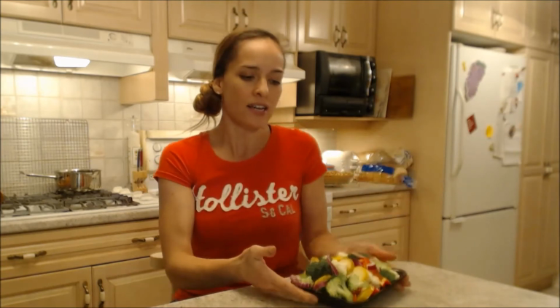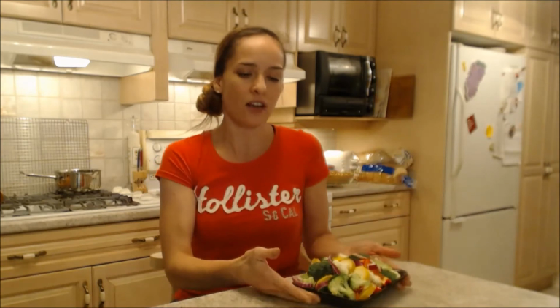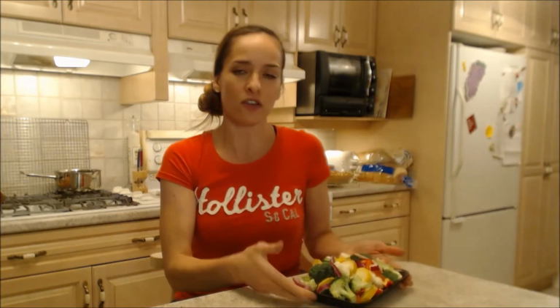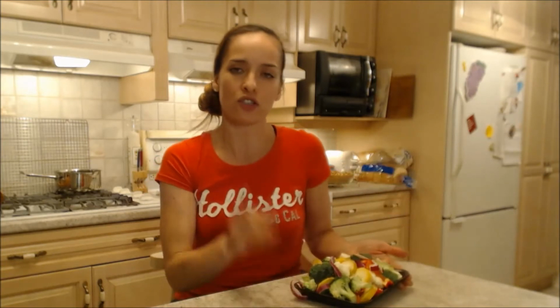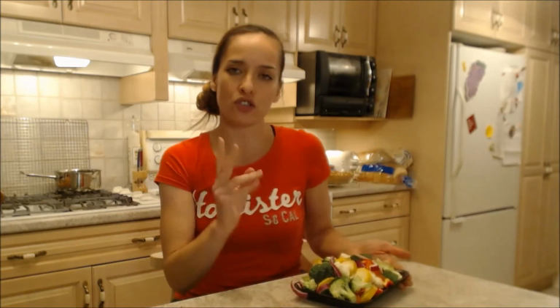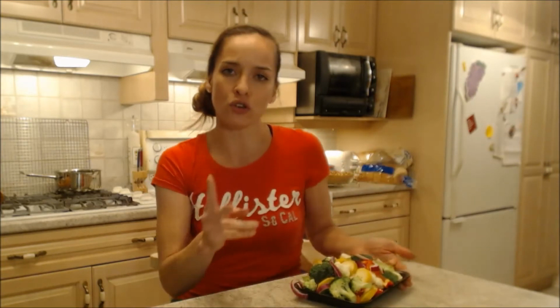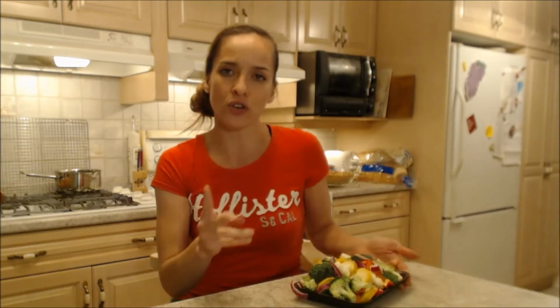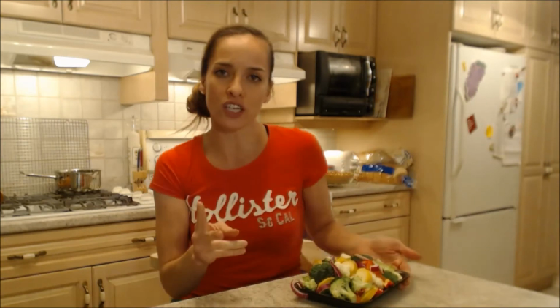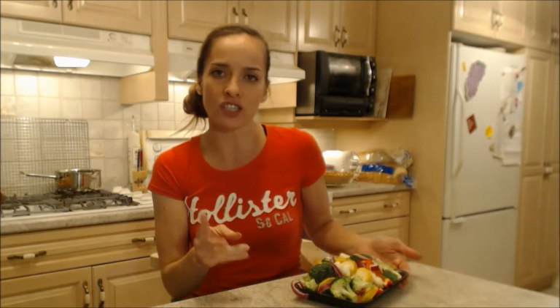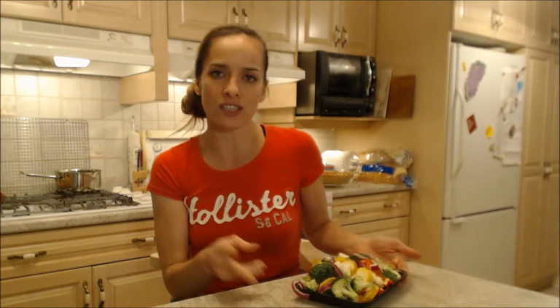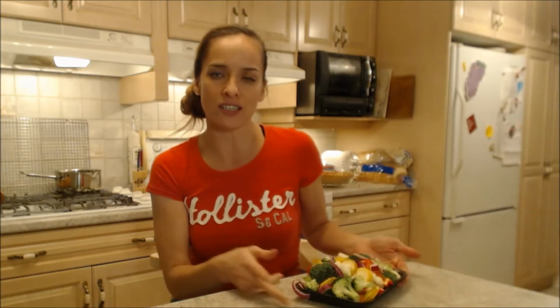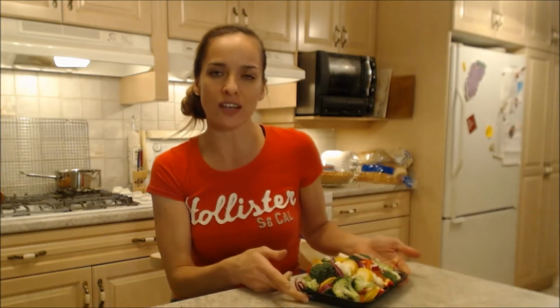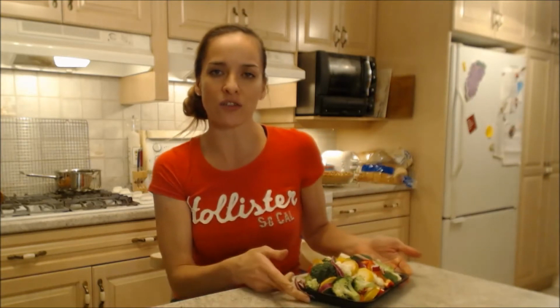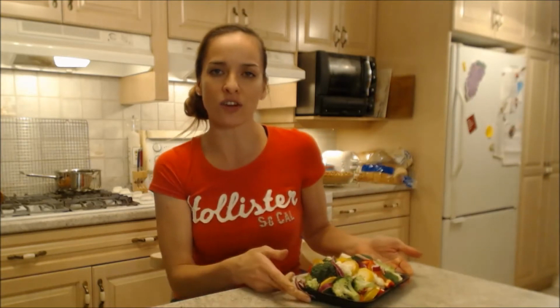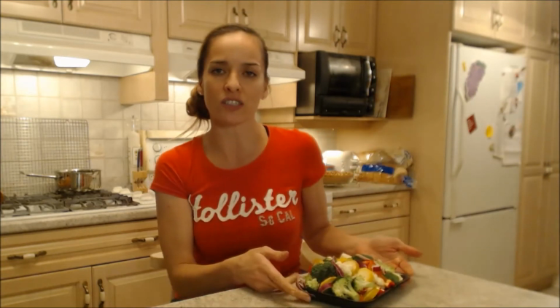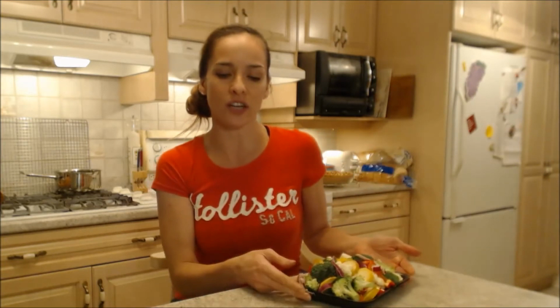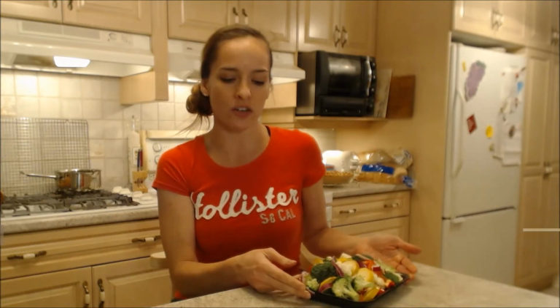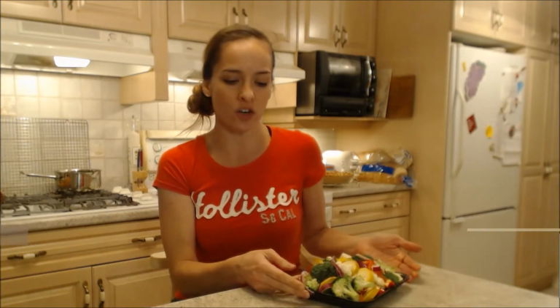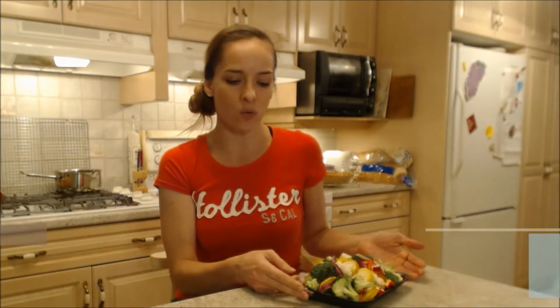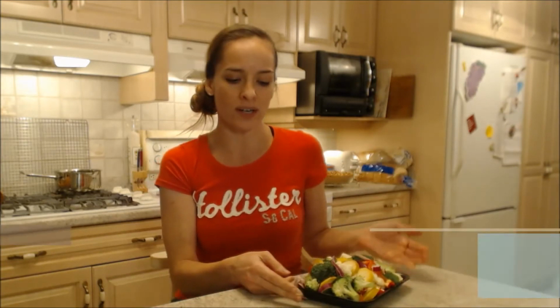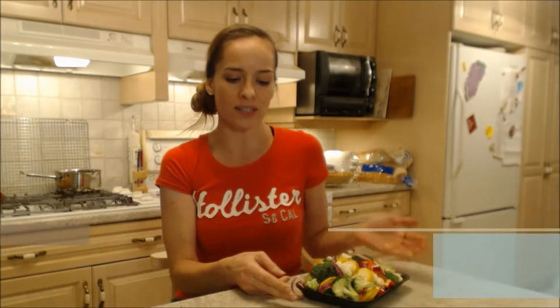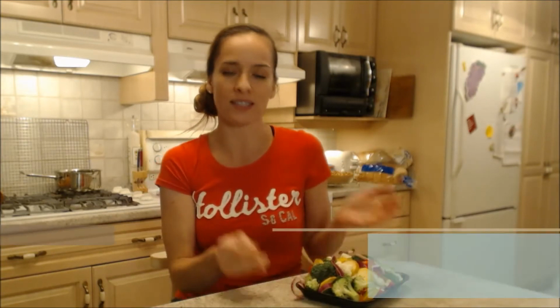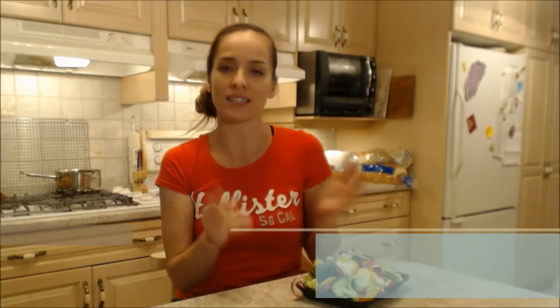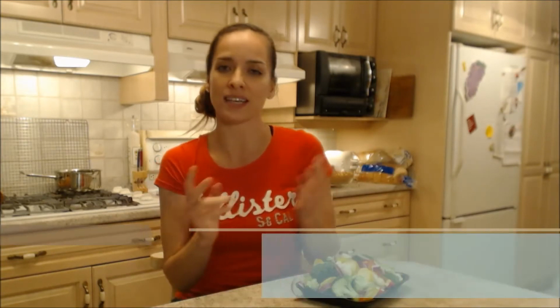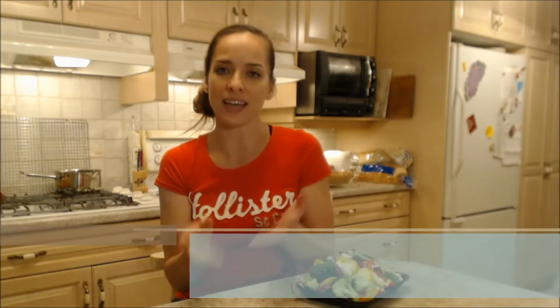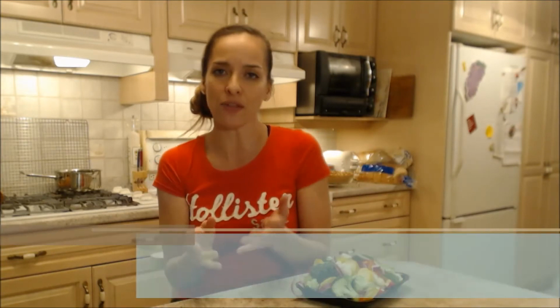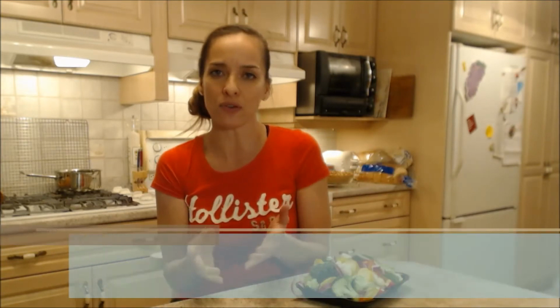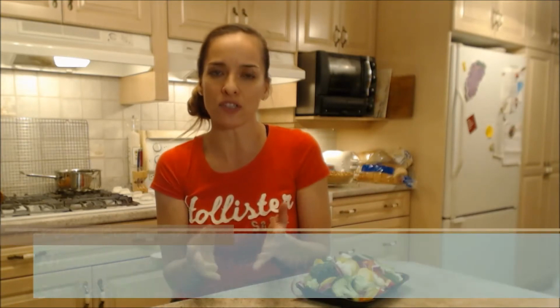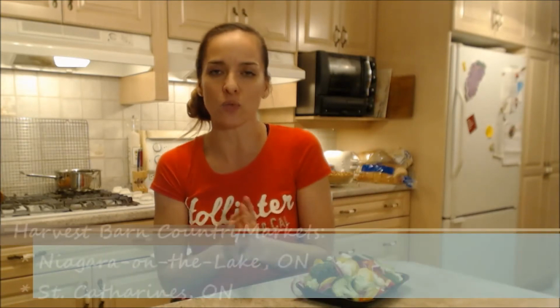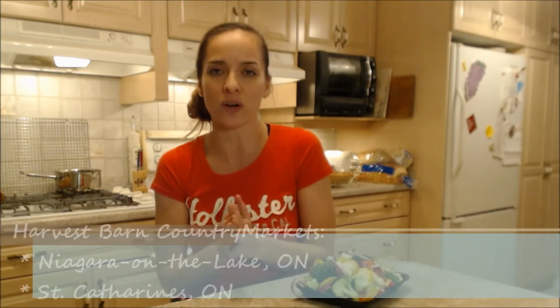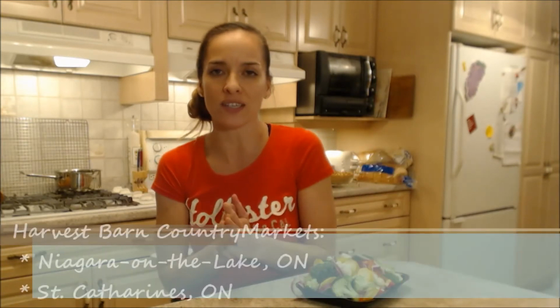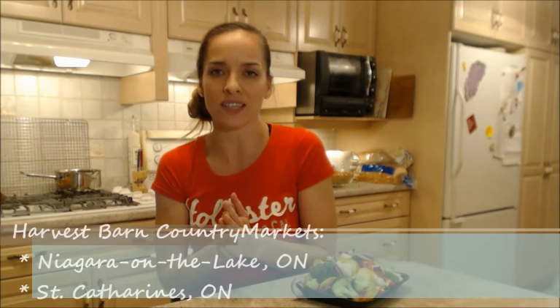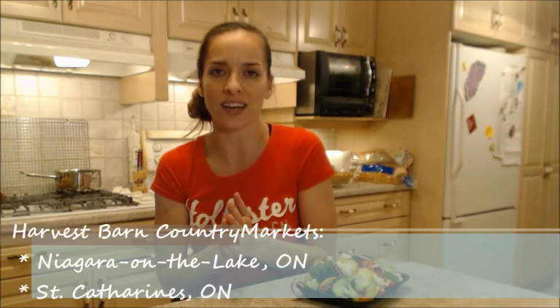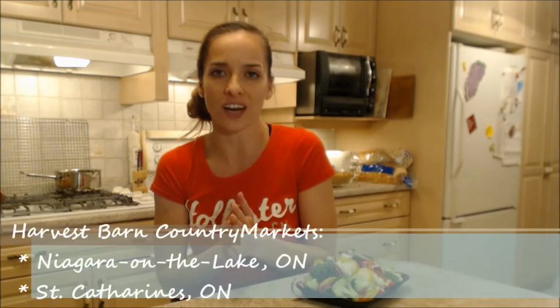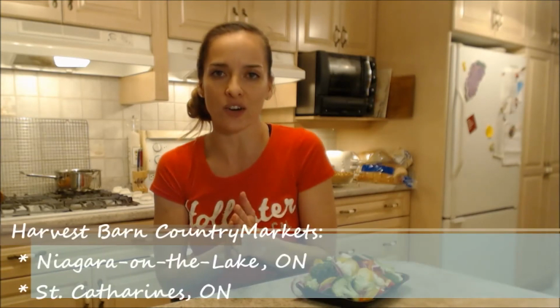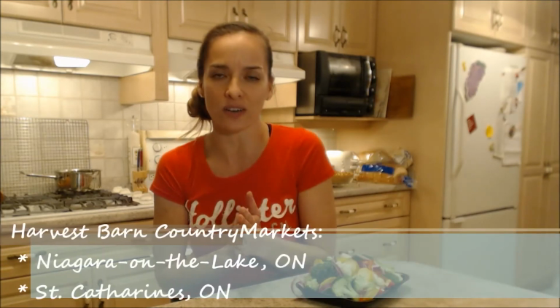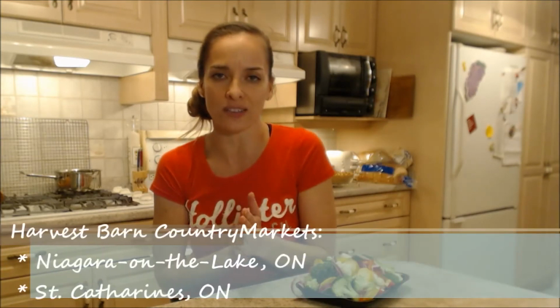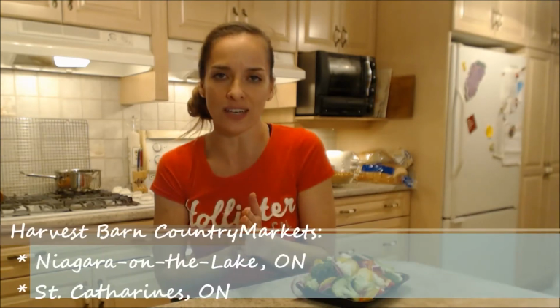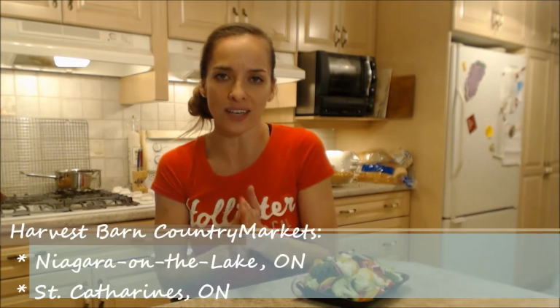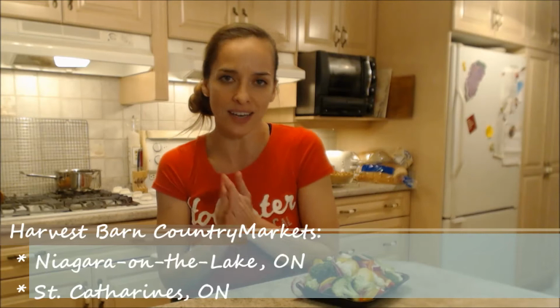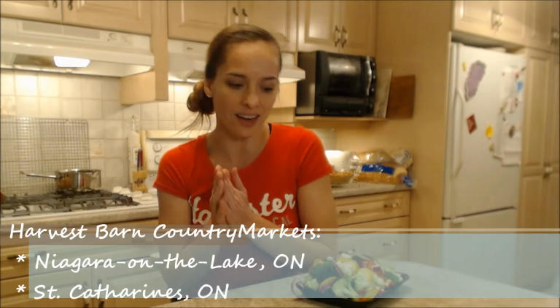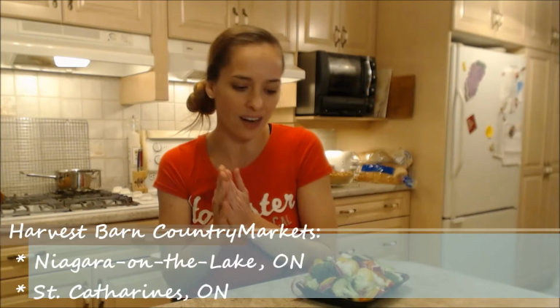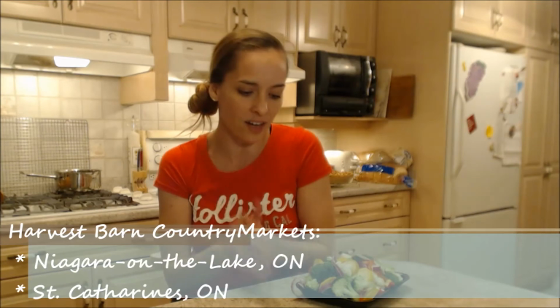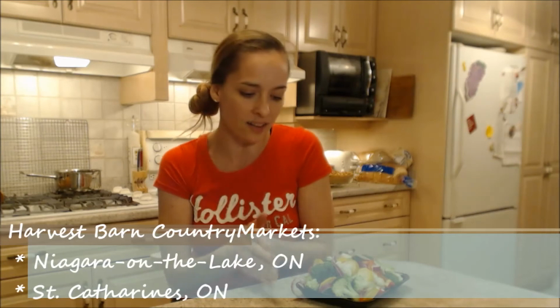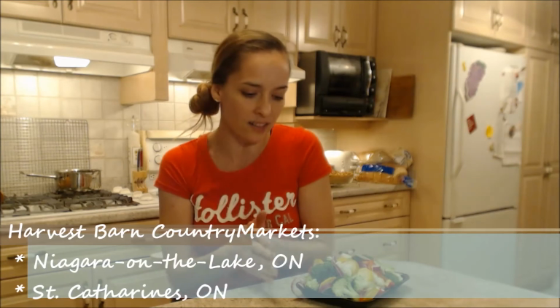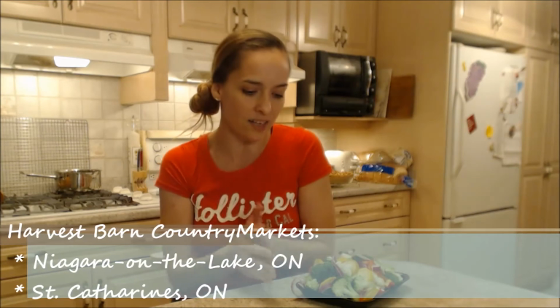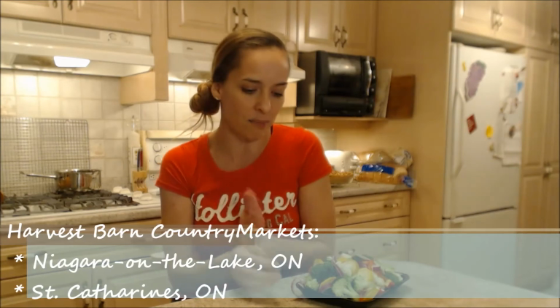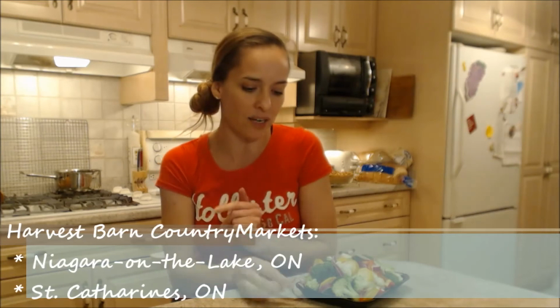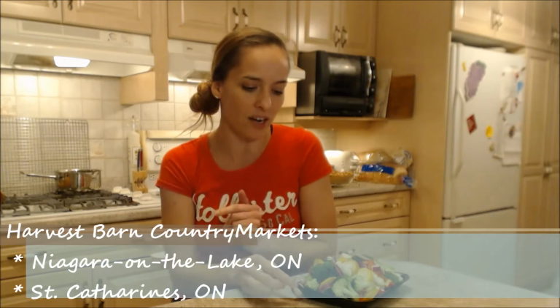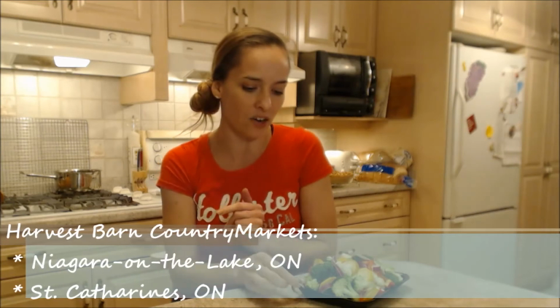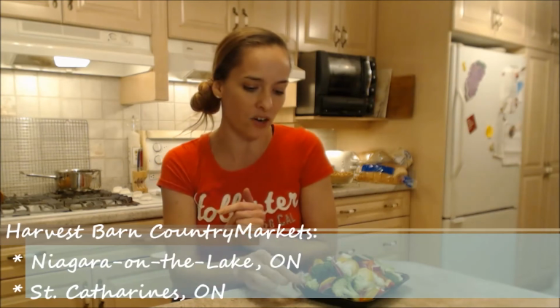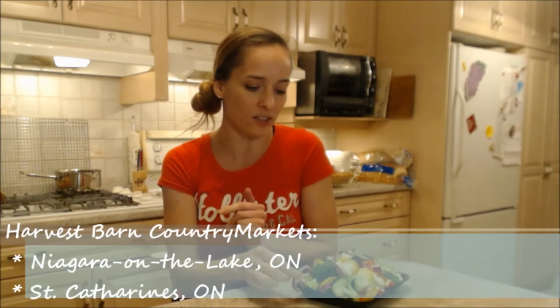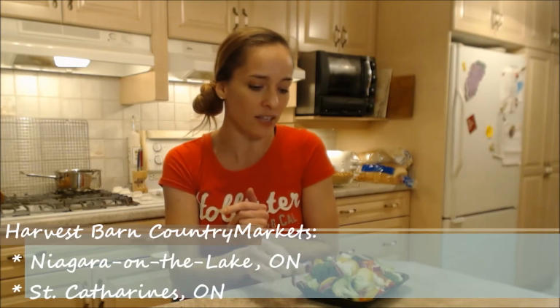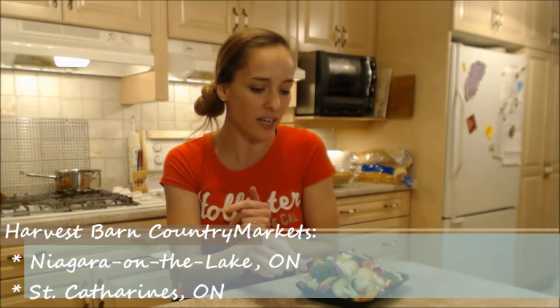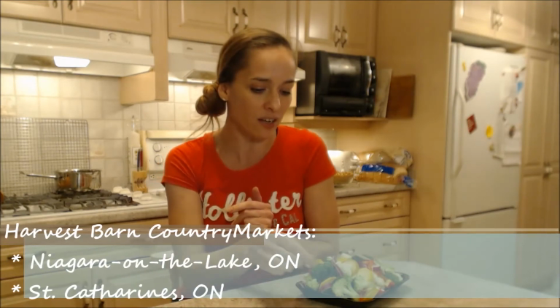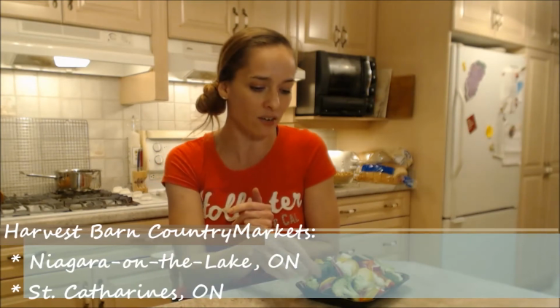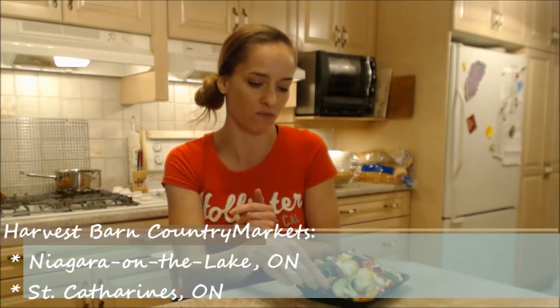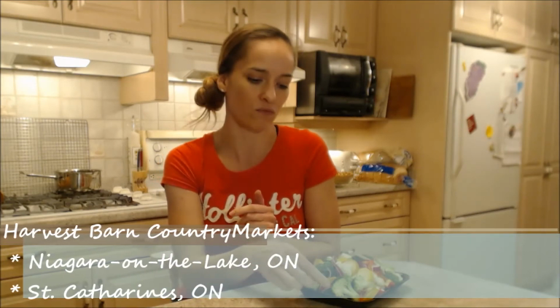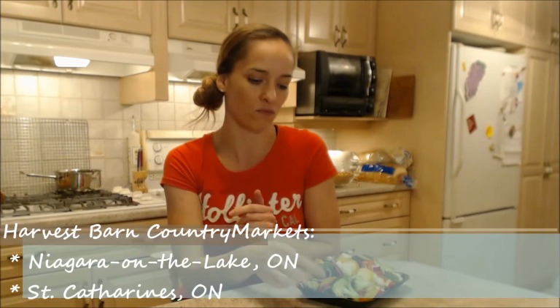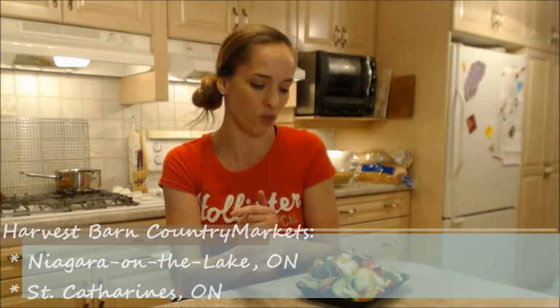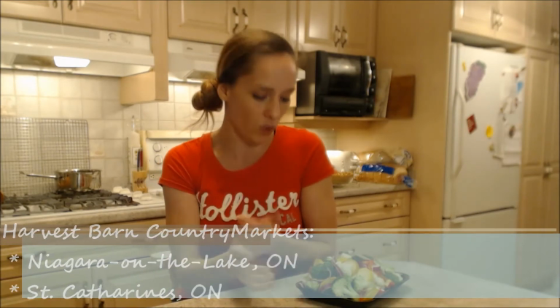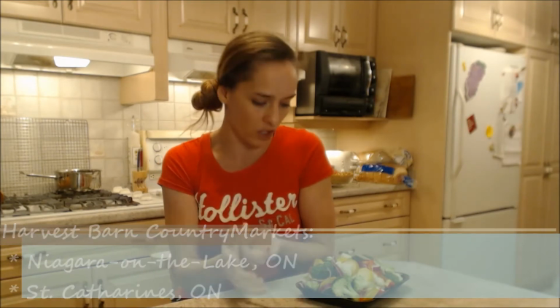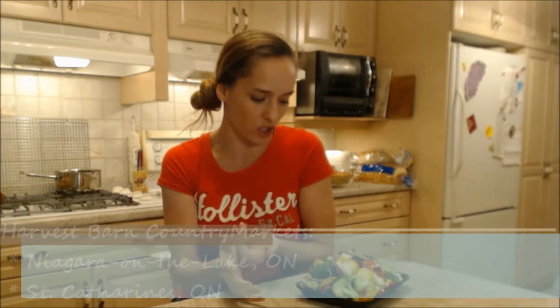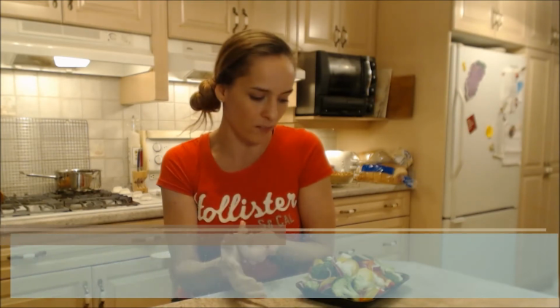Now there are two locations in southern Ontario — one is in St. Catharines and one is in Niagara-on-the-Lake, and I got this at my Niagara-on-the-Lake location.